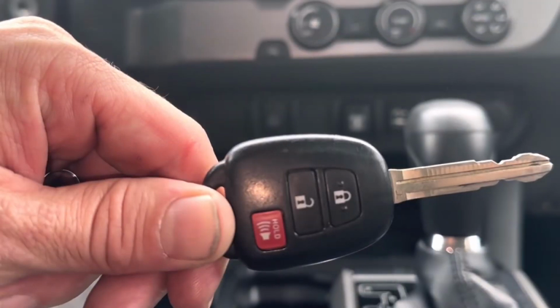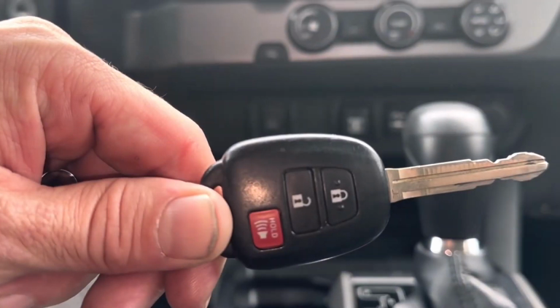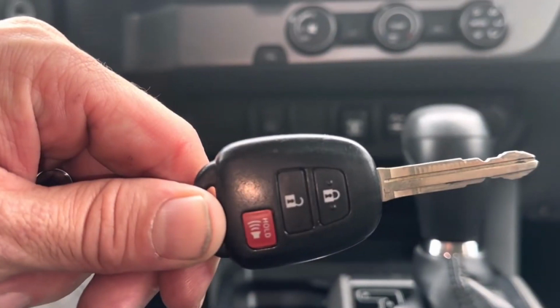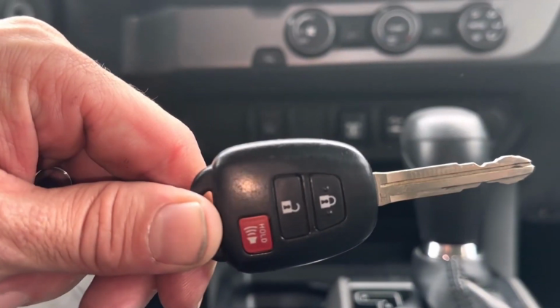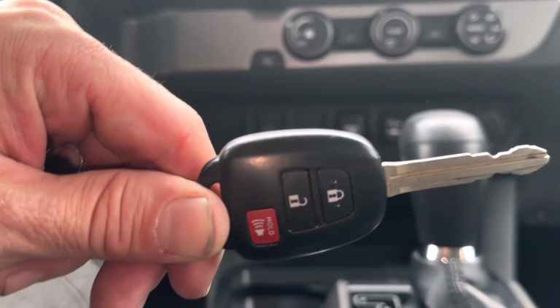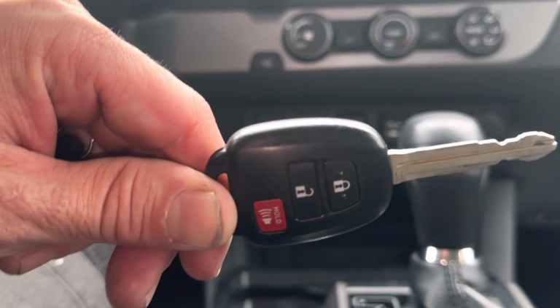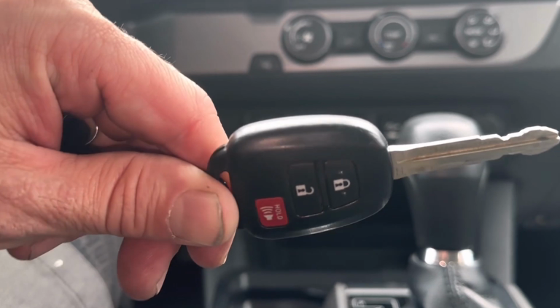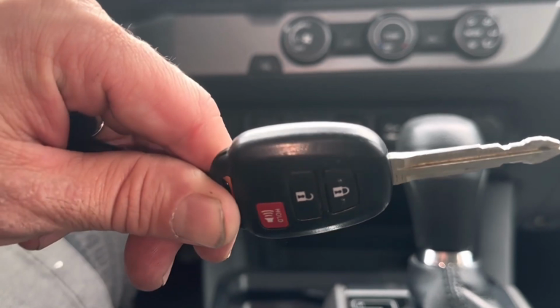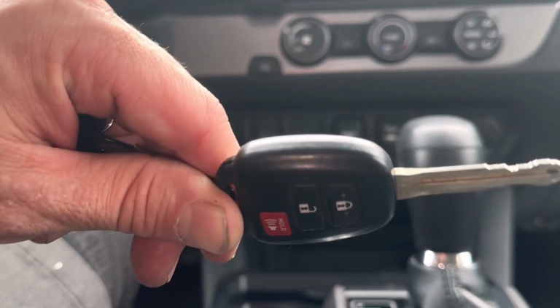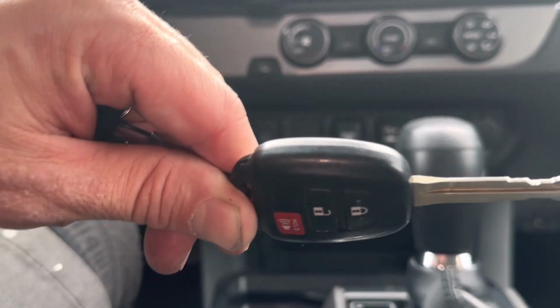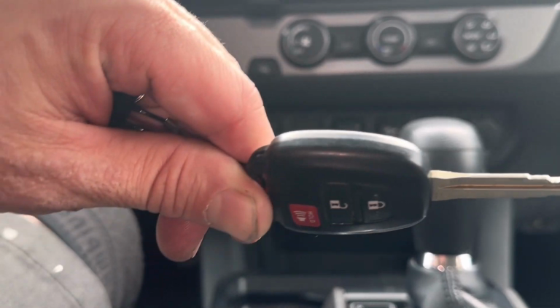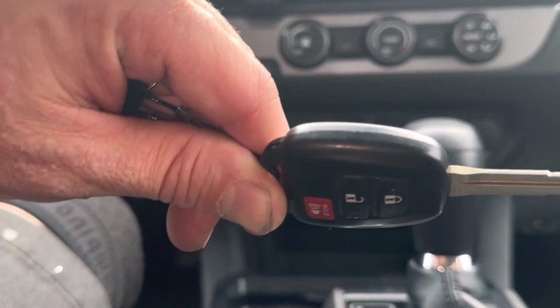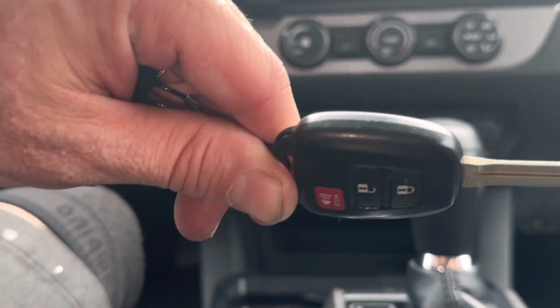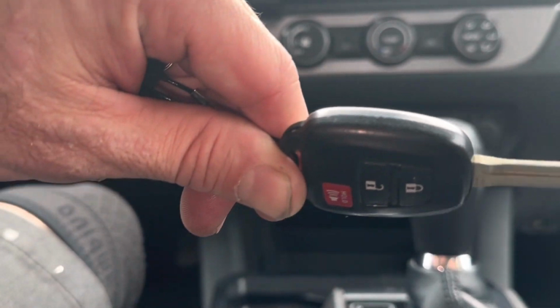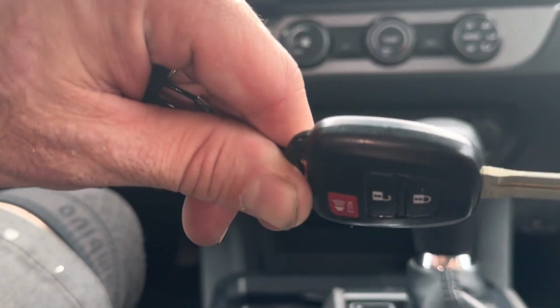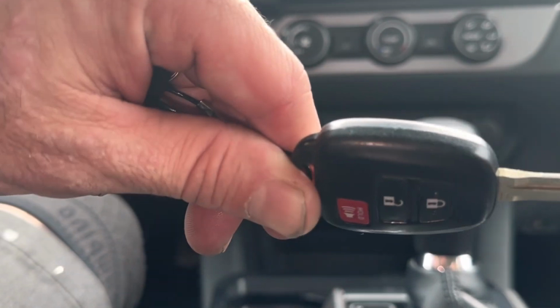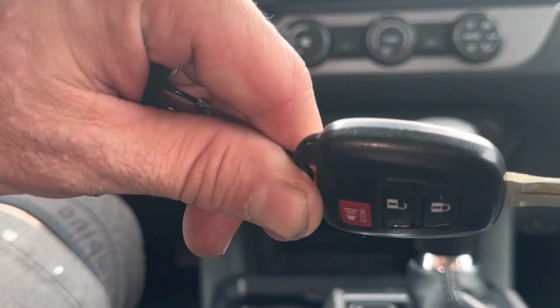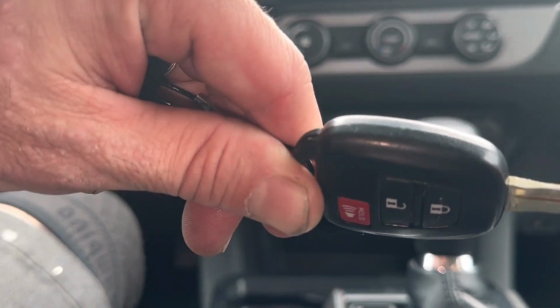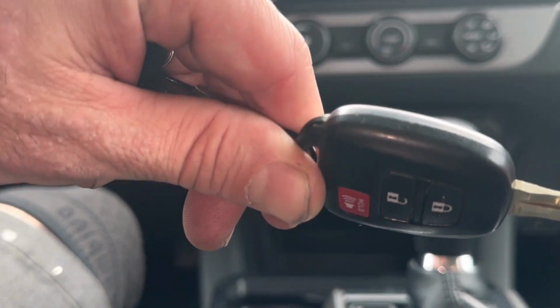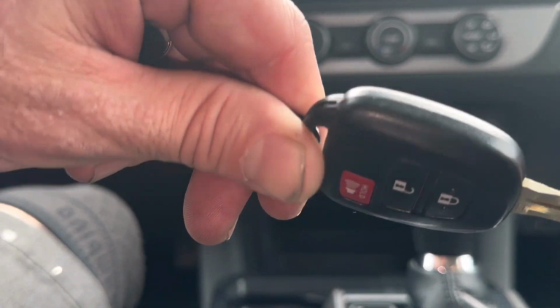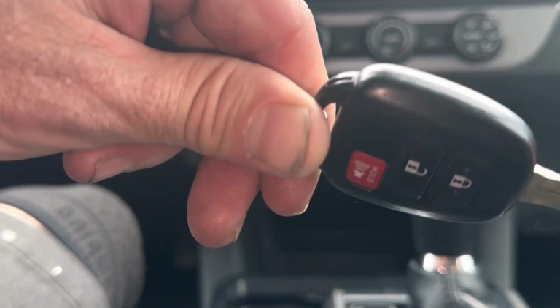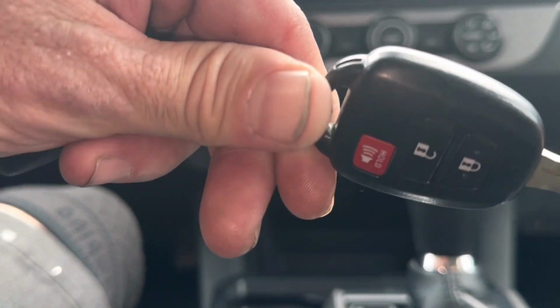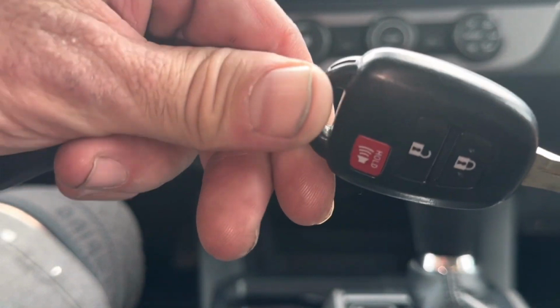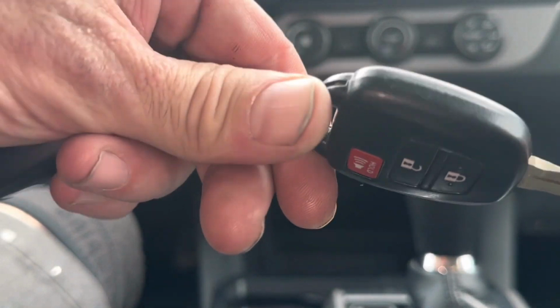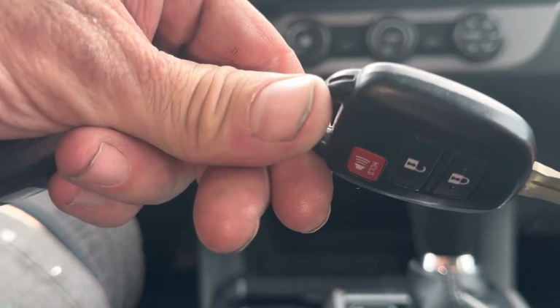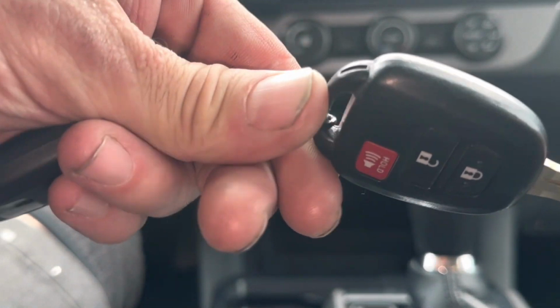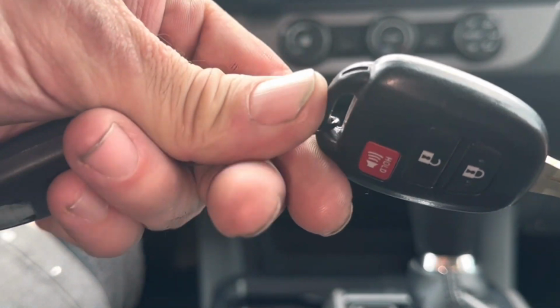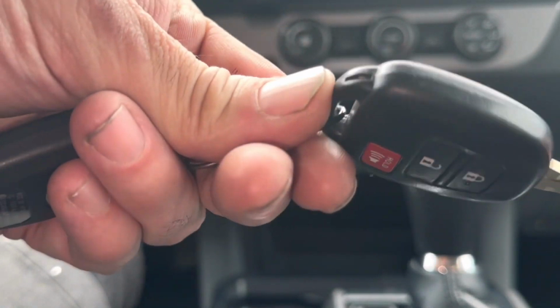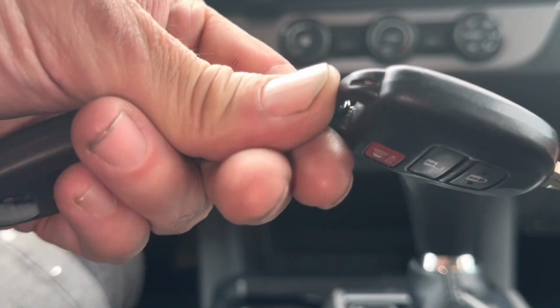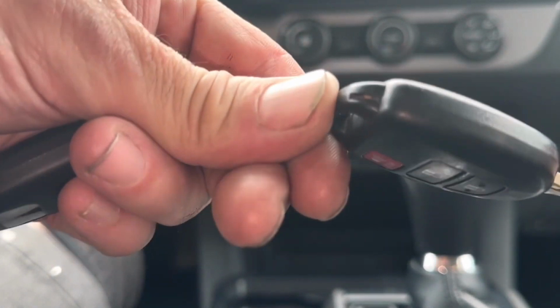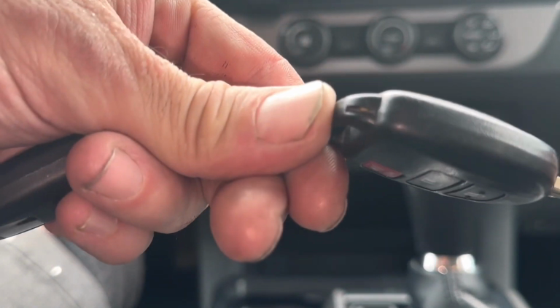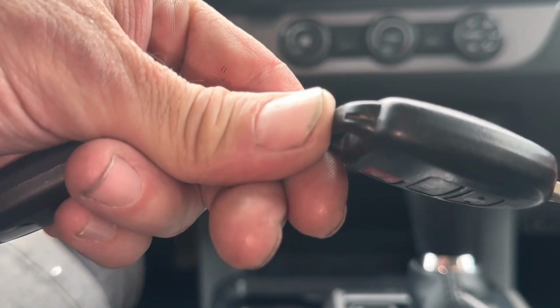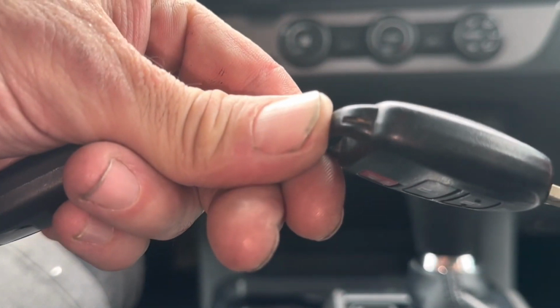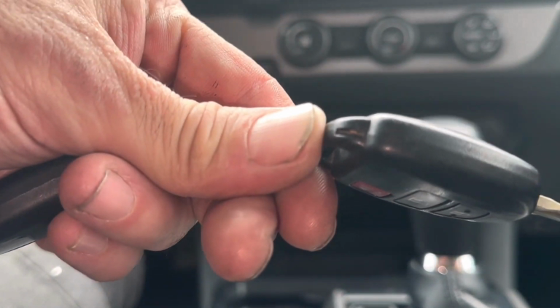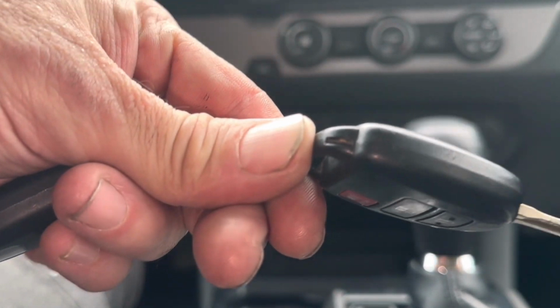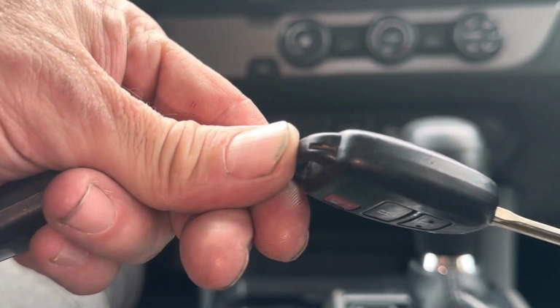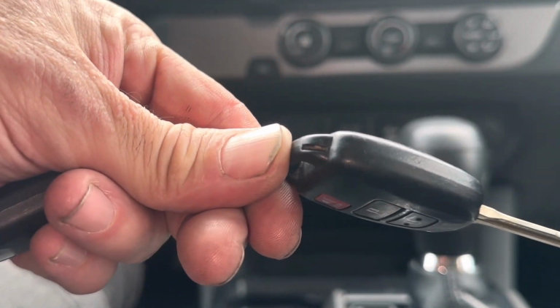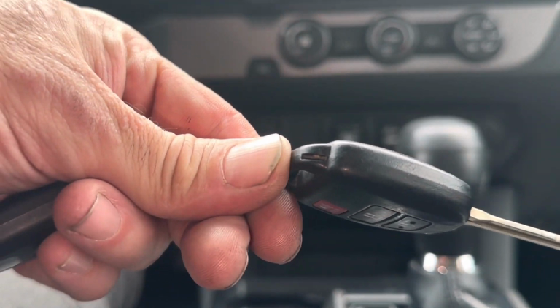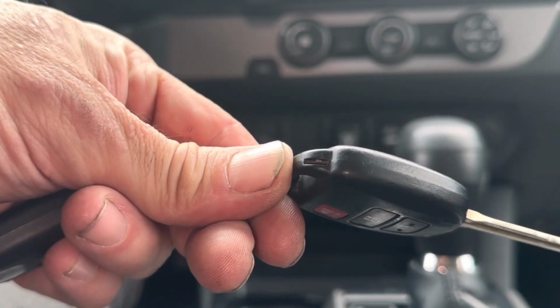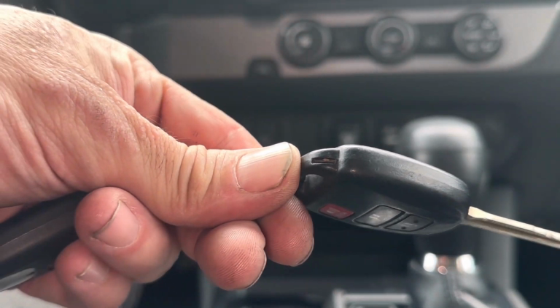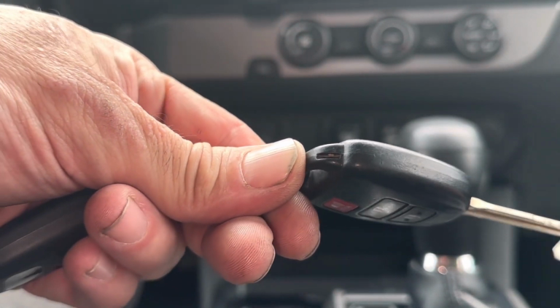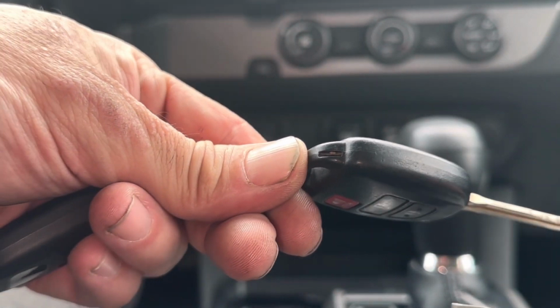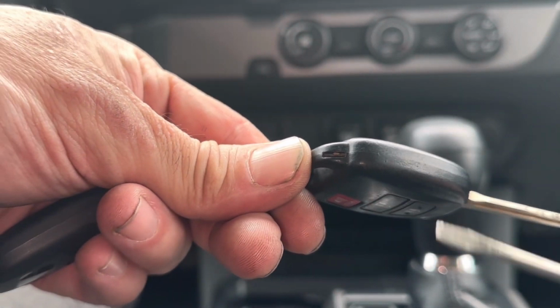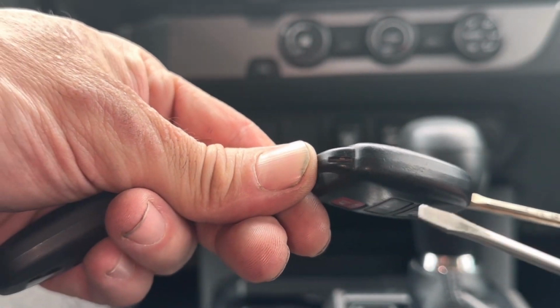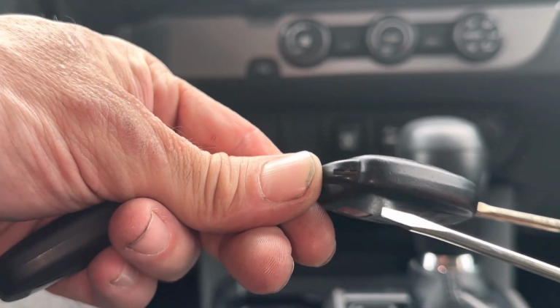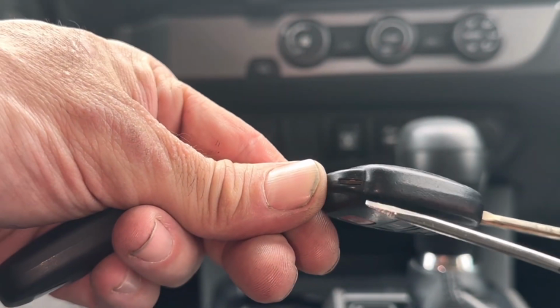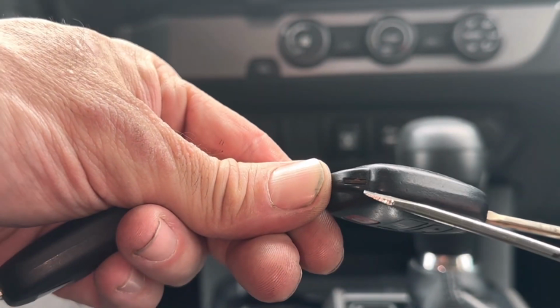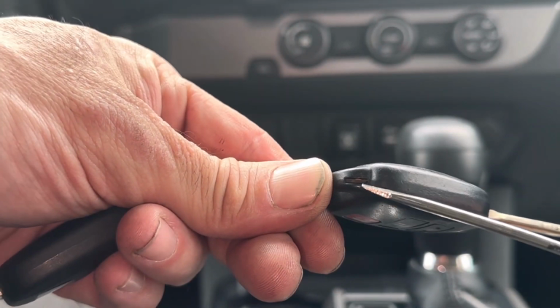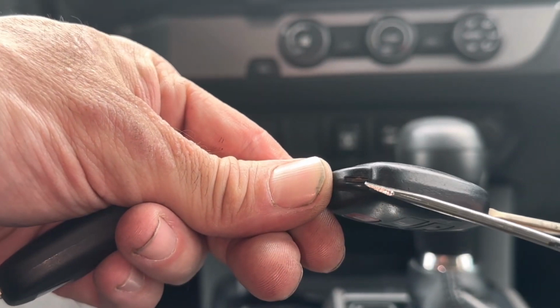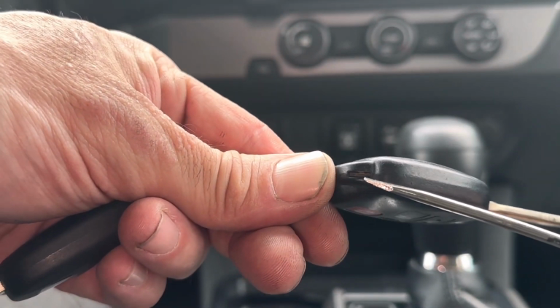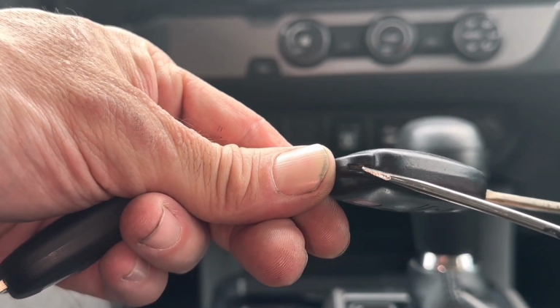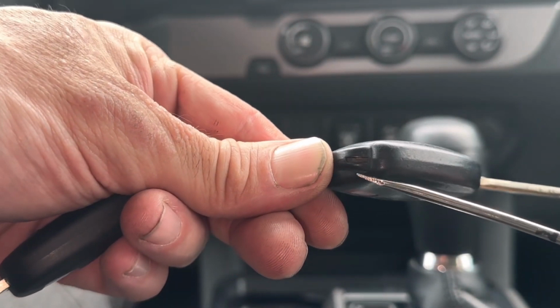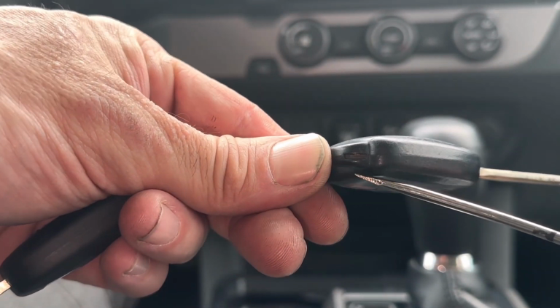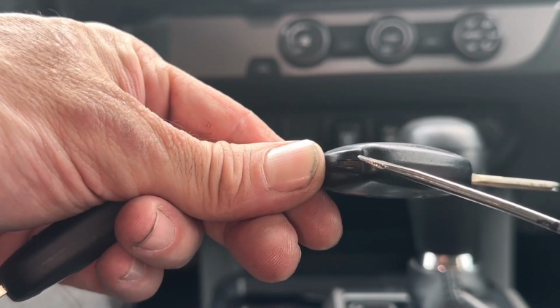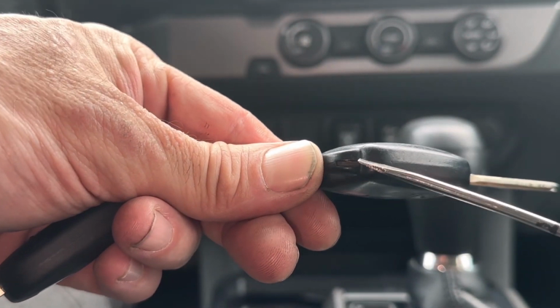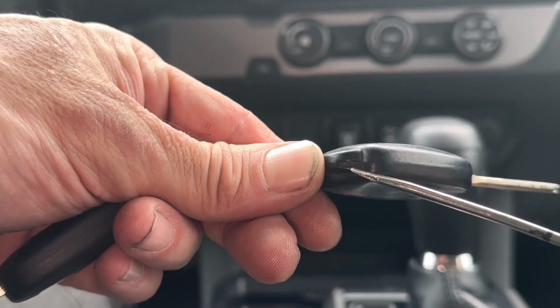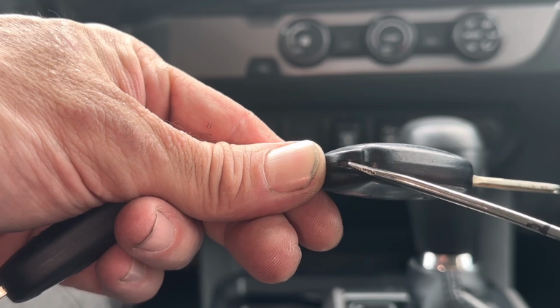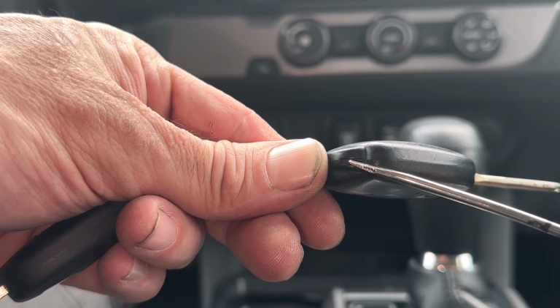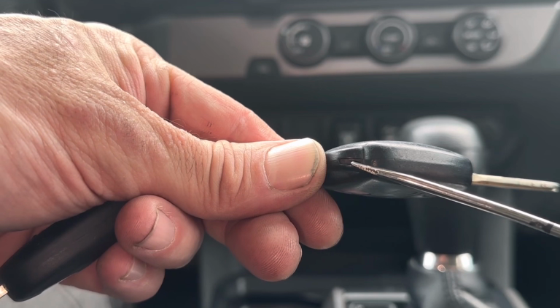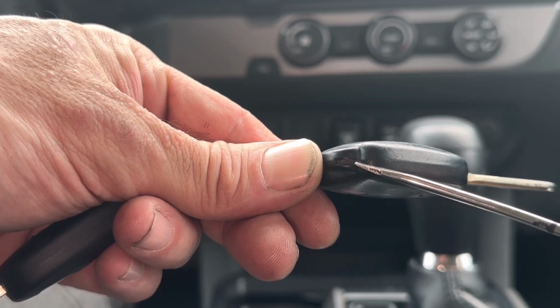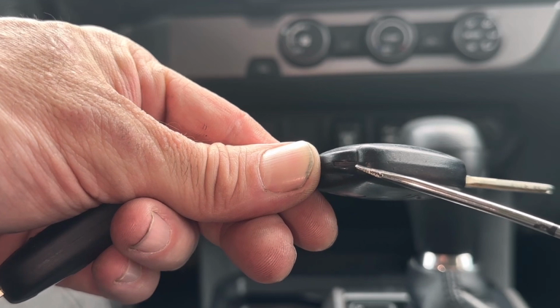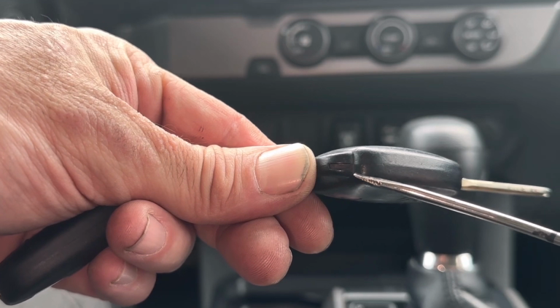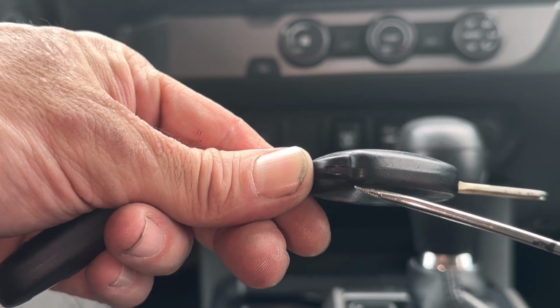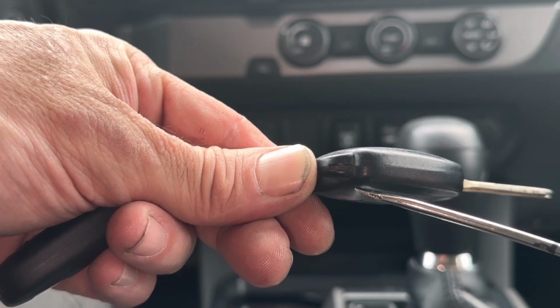If we turn the remote over to the left side here, towards the bottom you'll see a slot. There's a little slot right here.